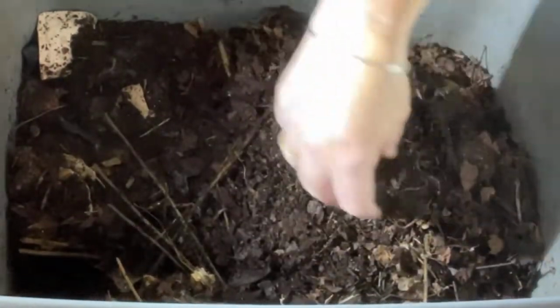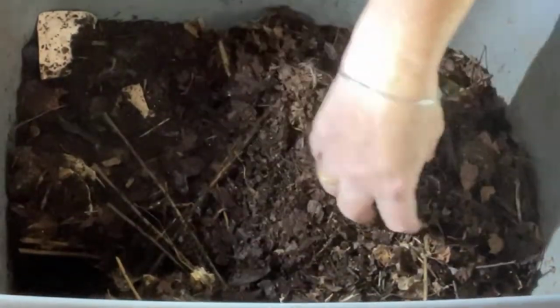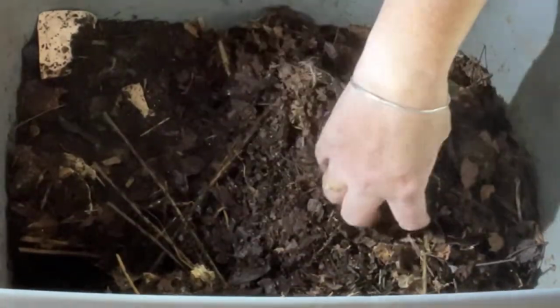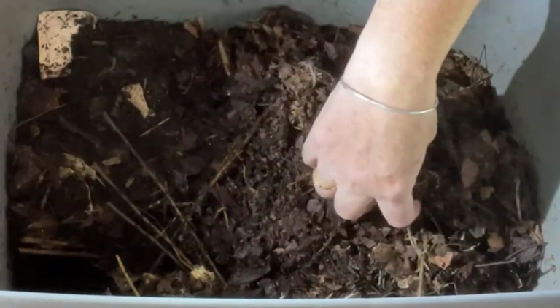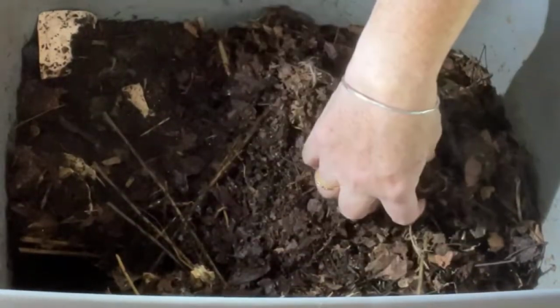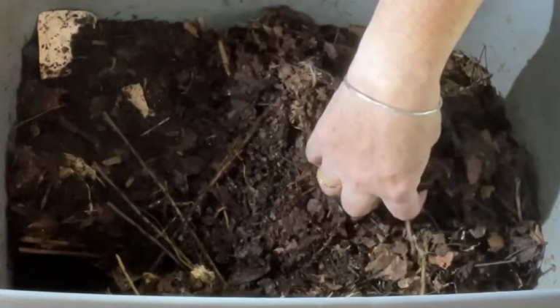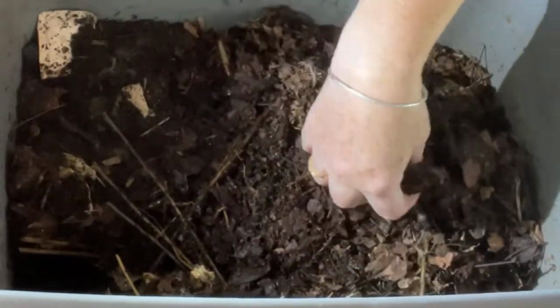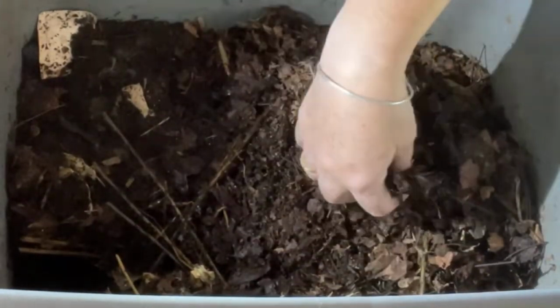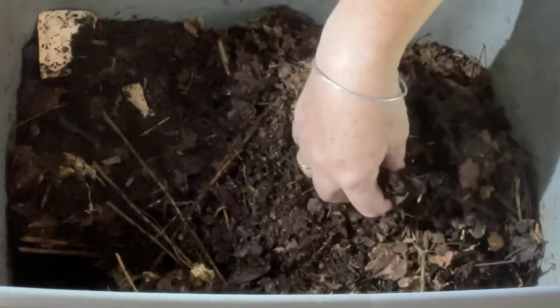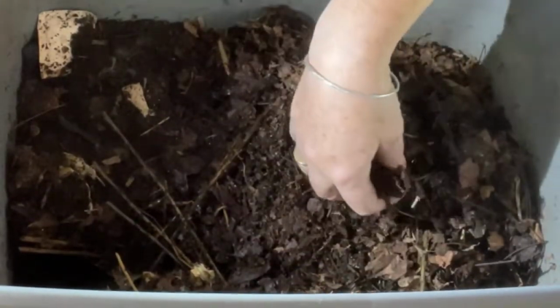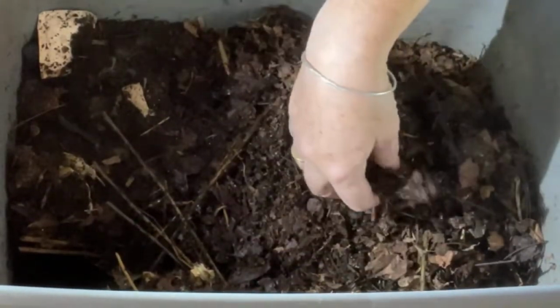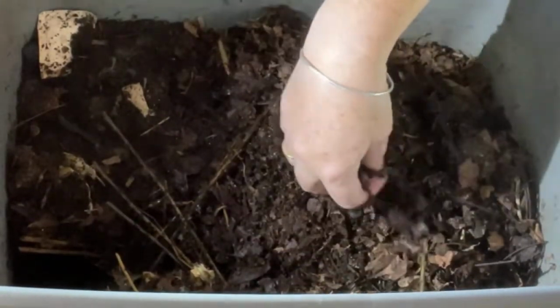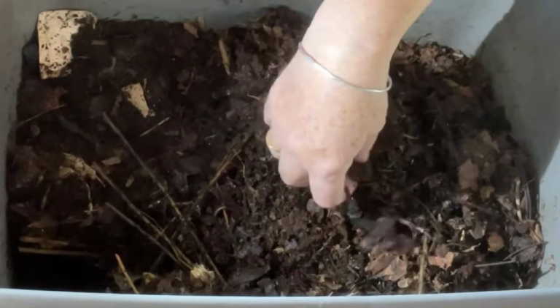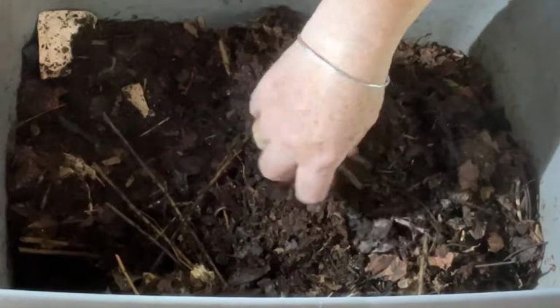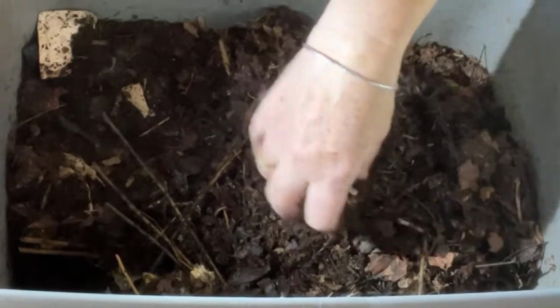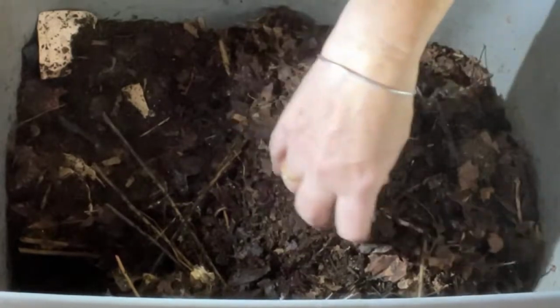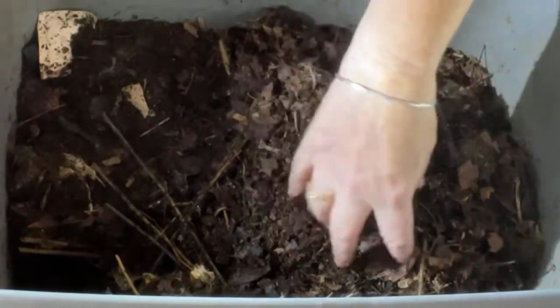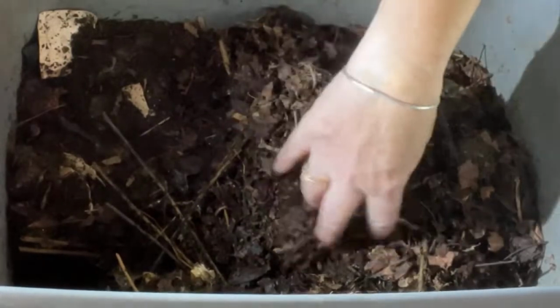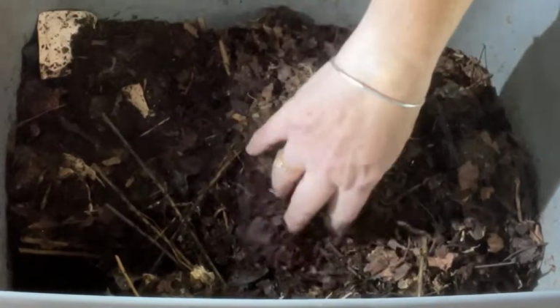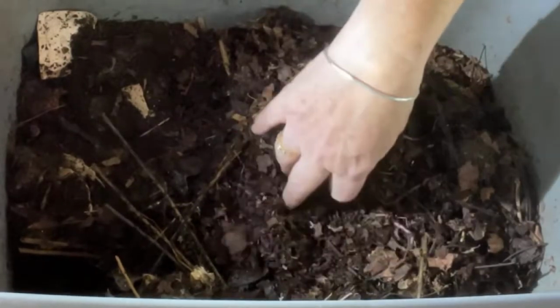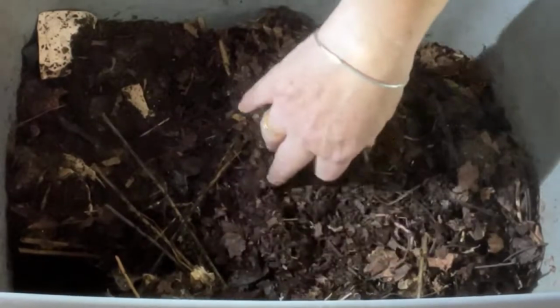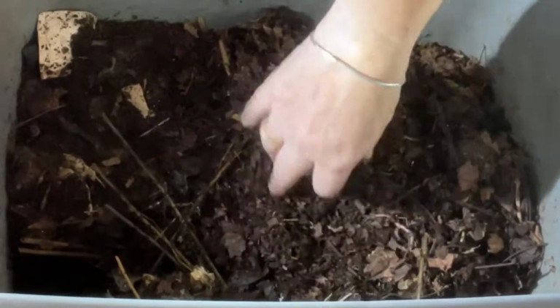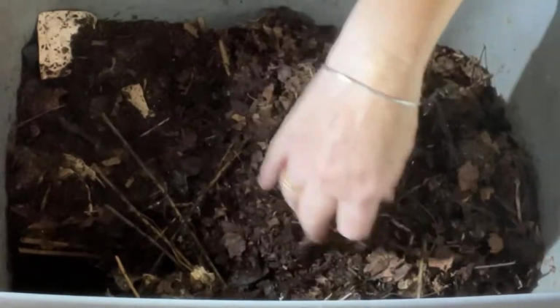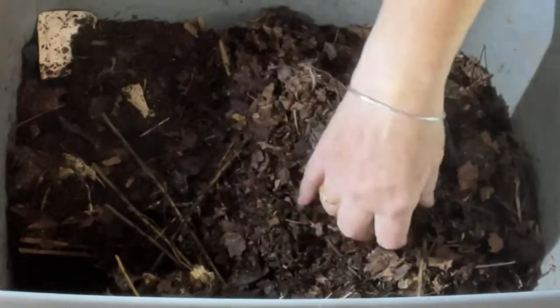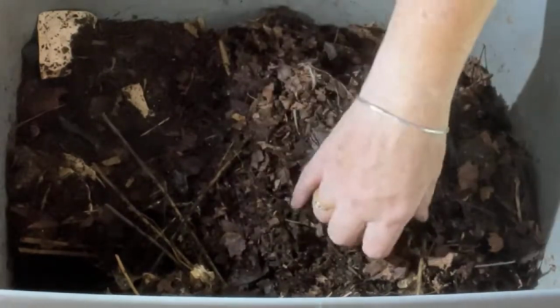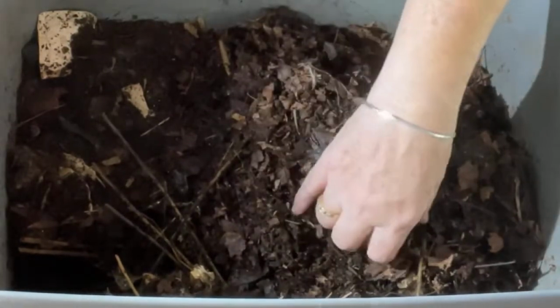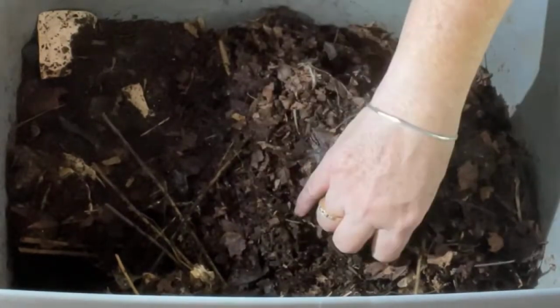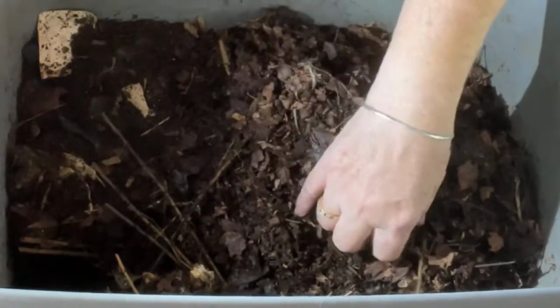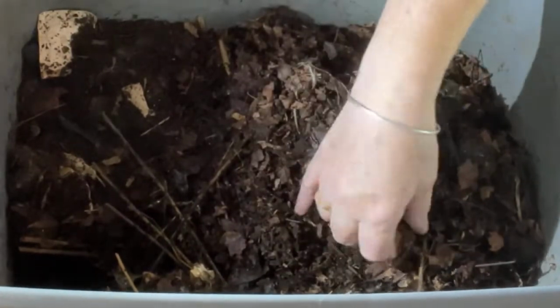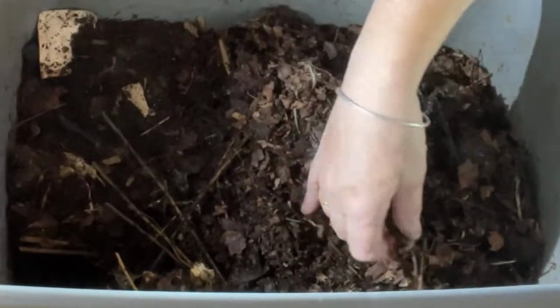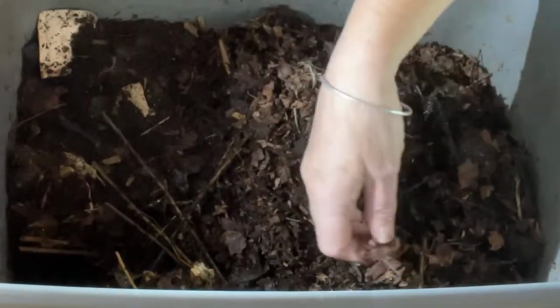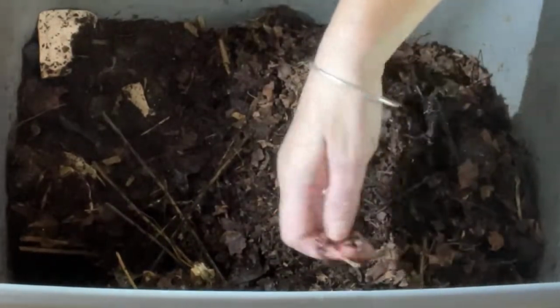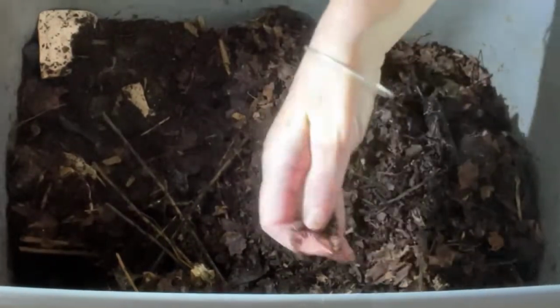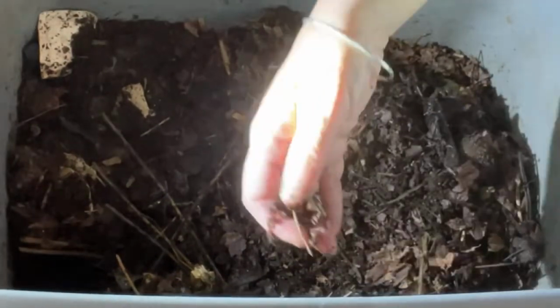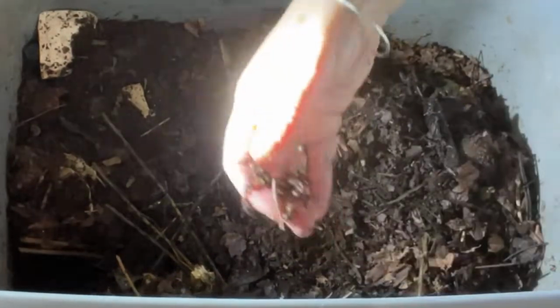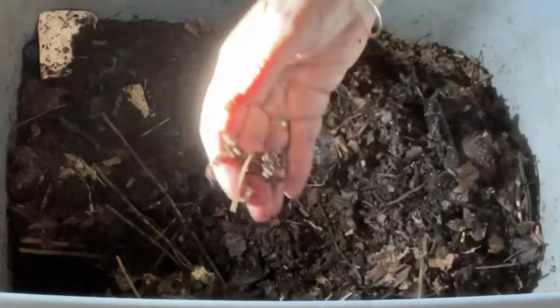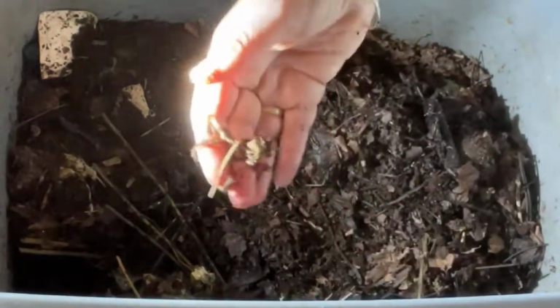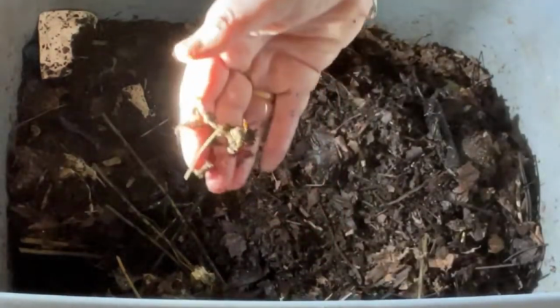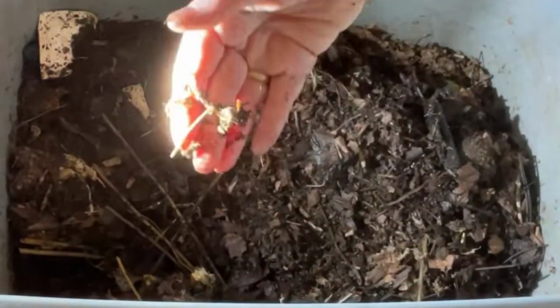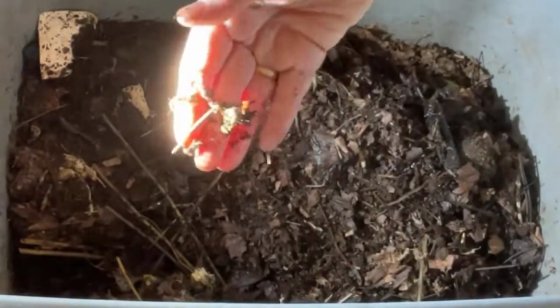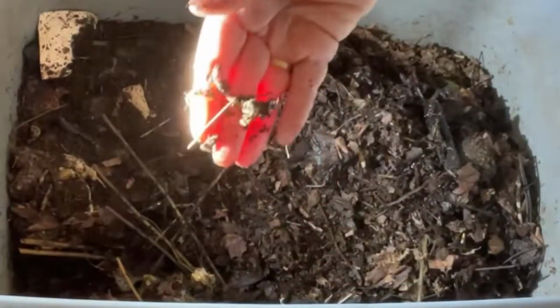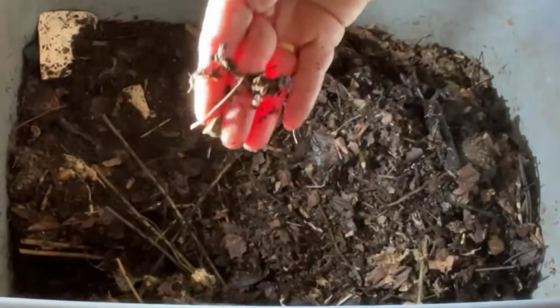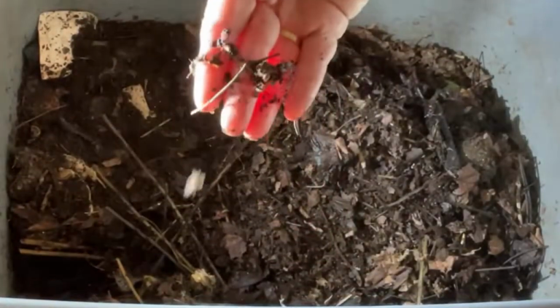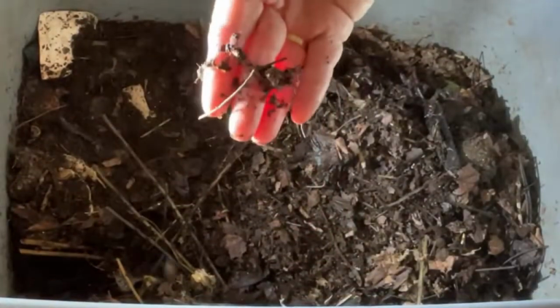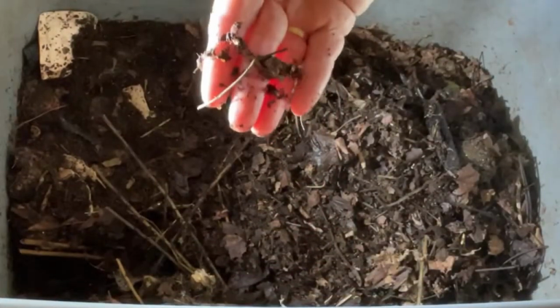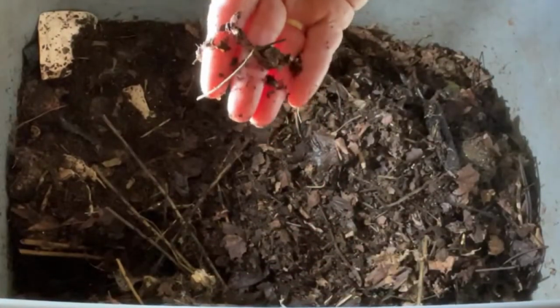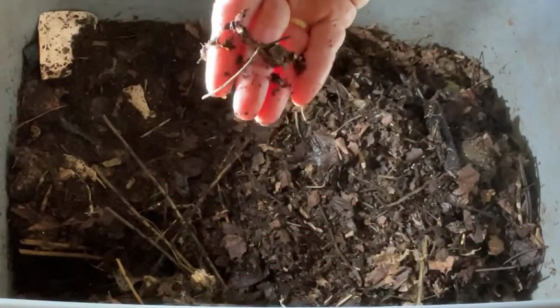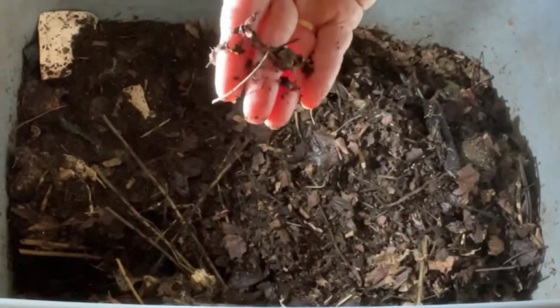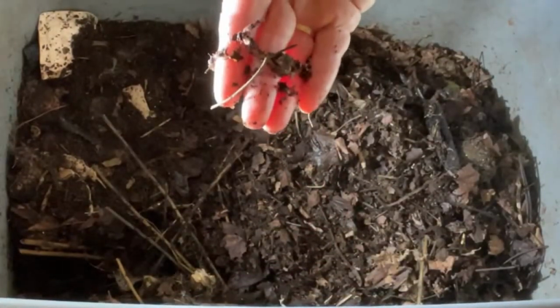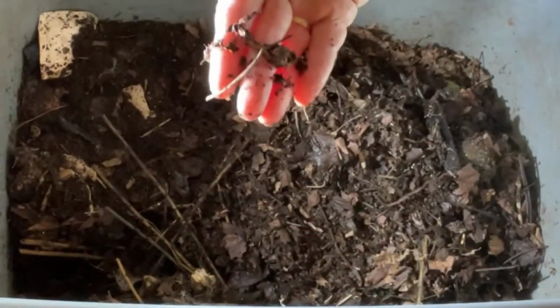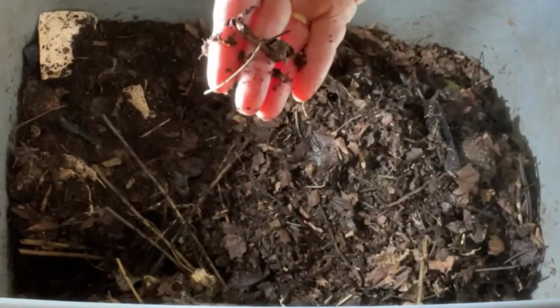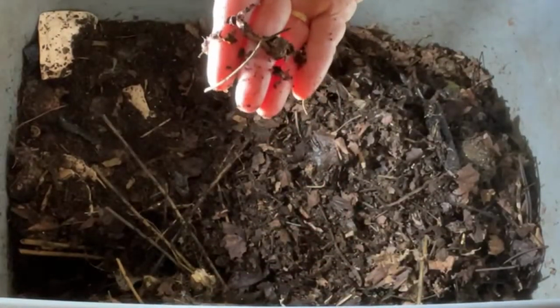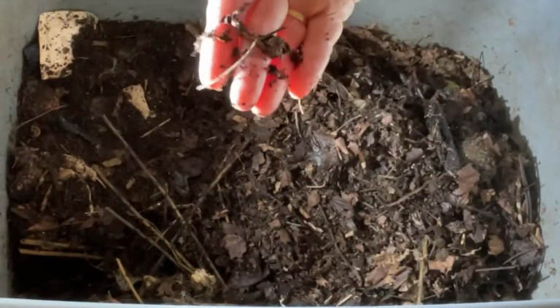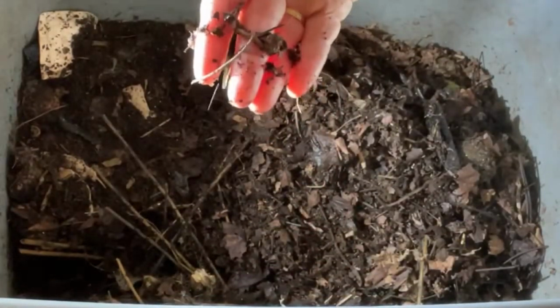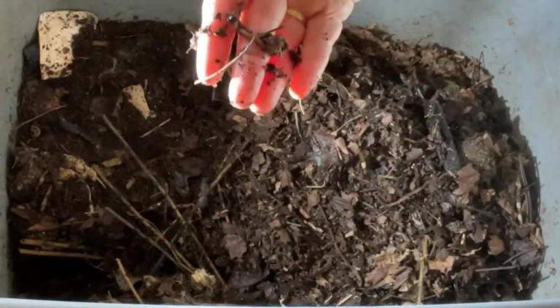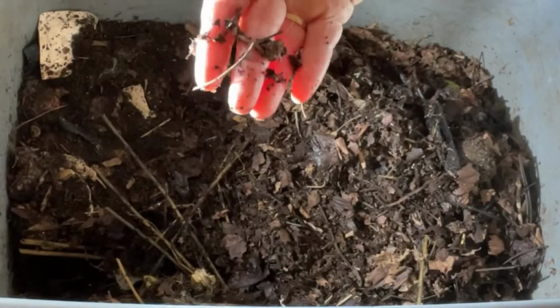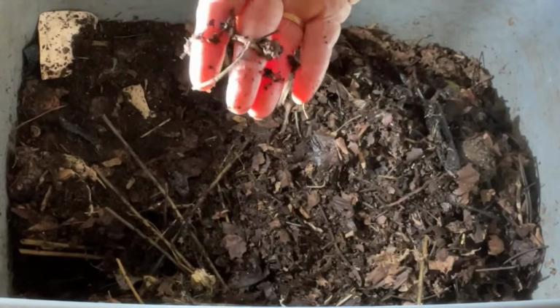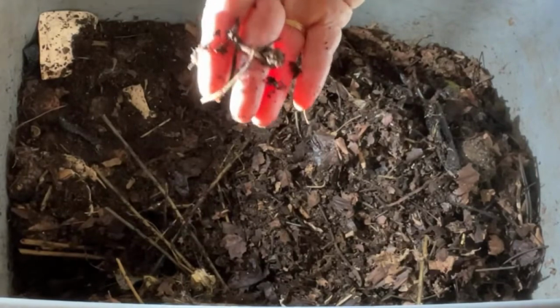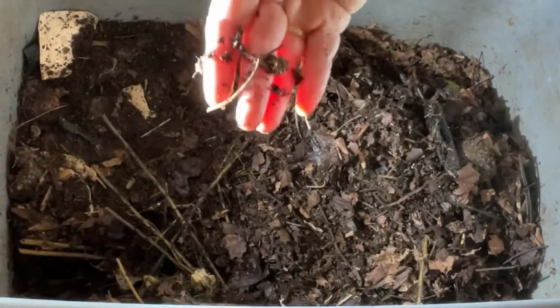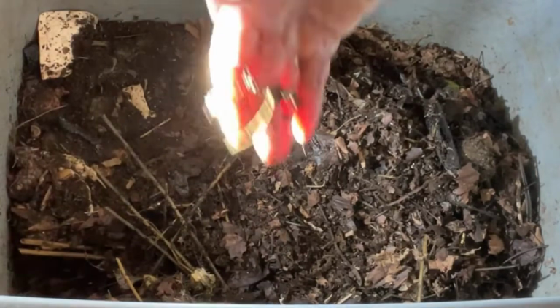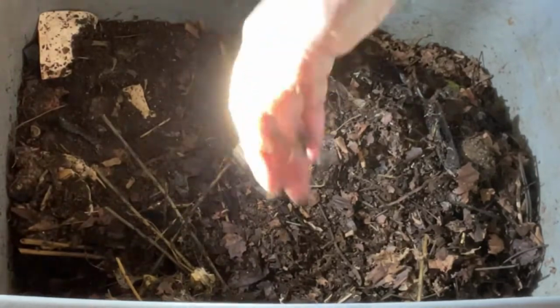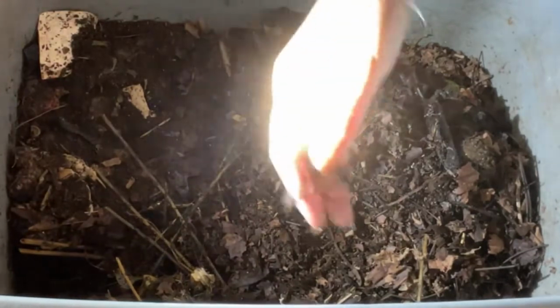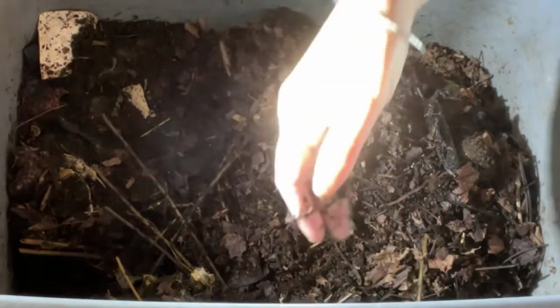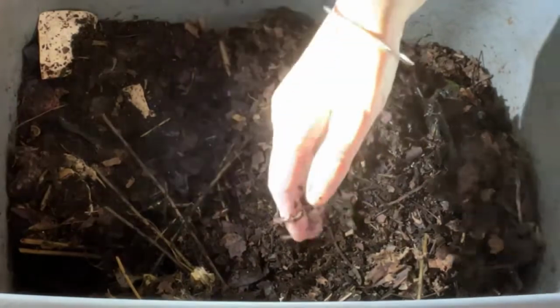Oh there they are — there's a worm crawling around. Looks healthy and happy. That one looks good.